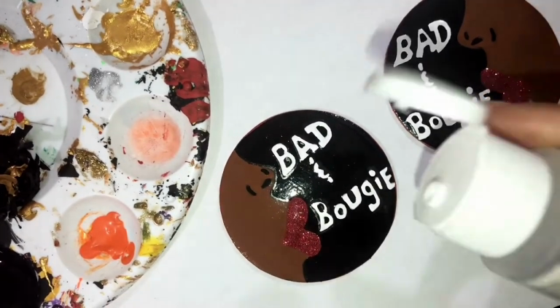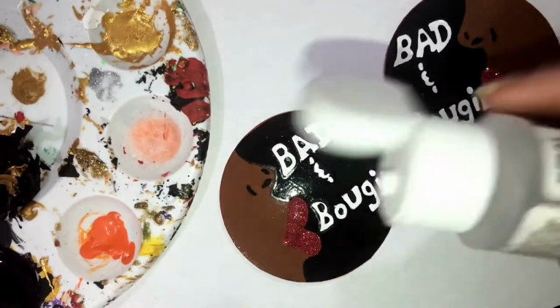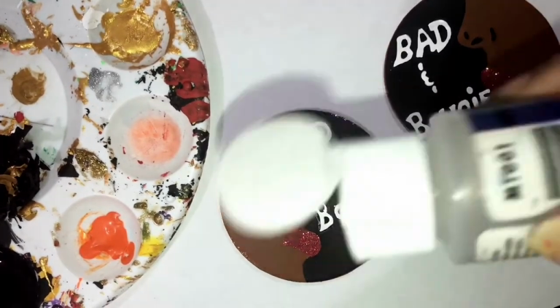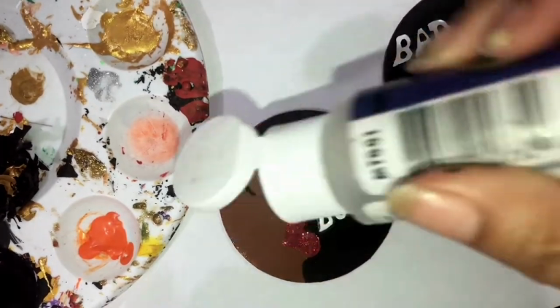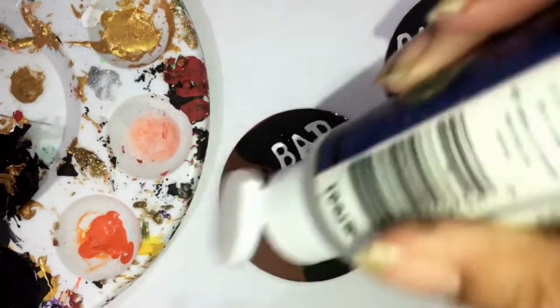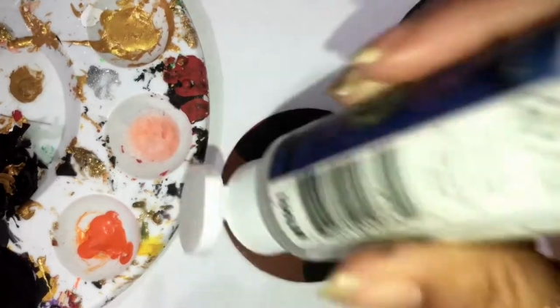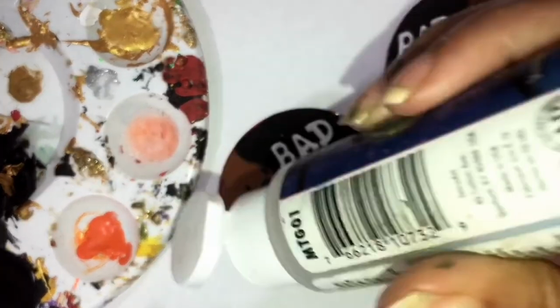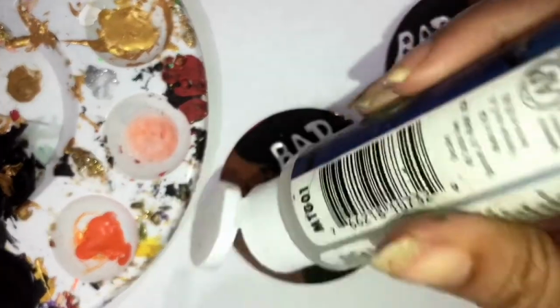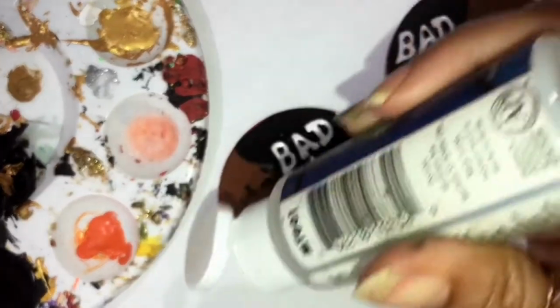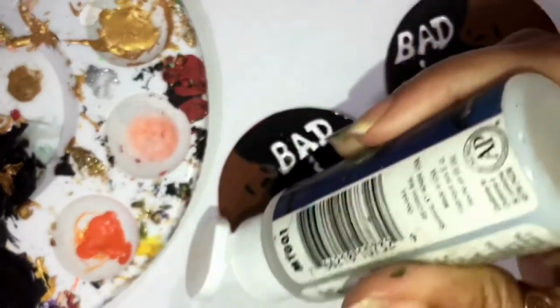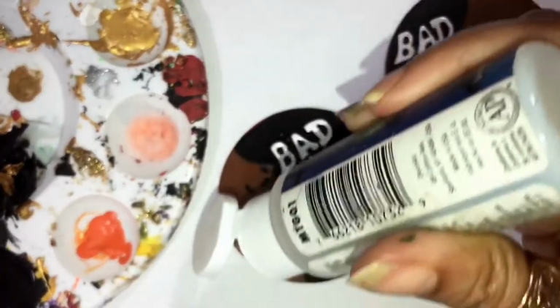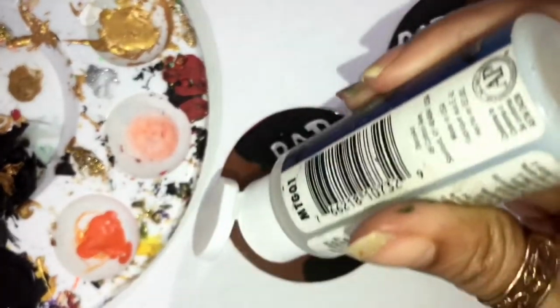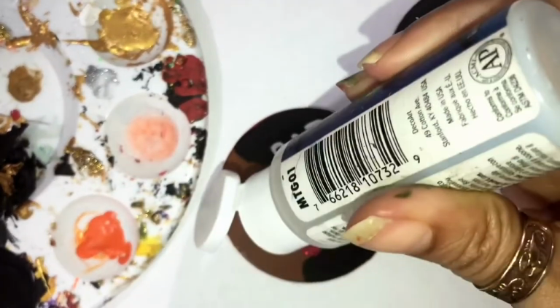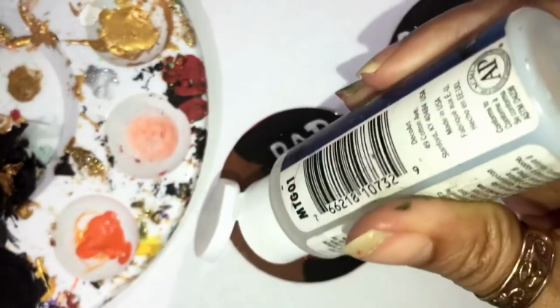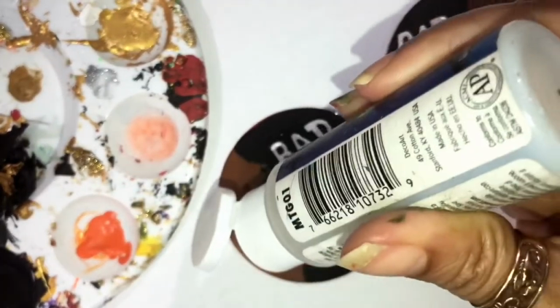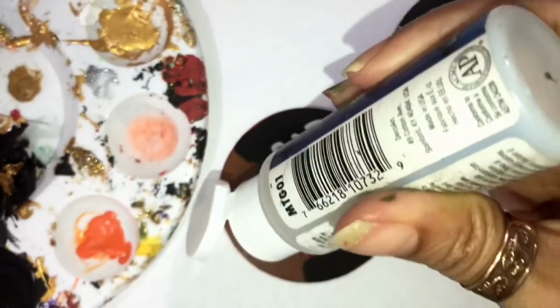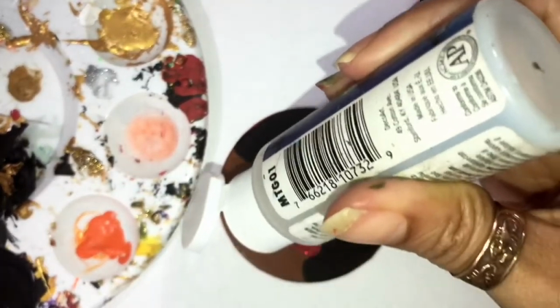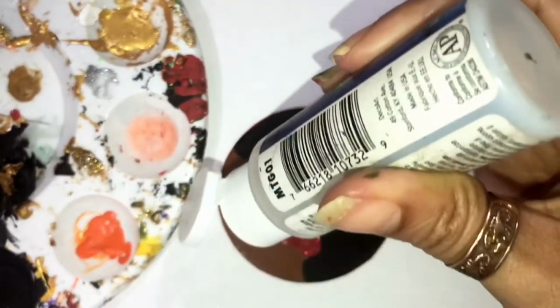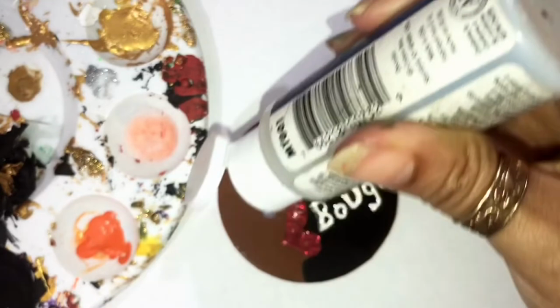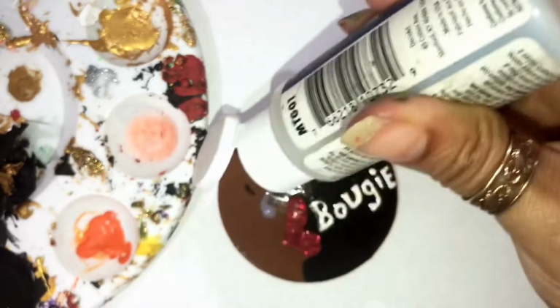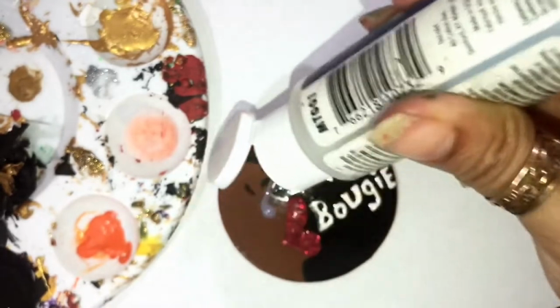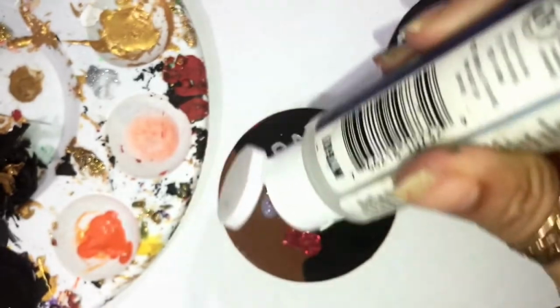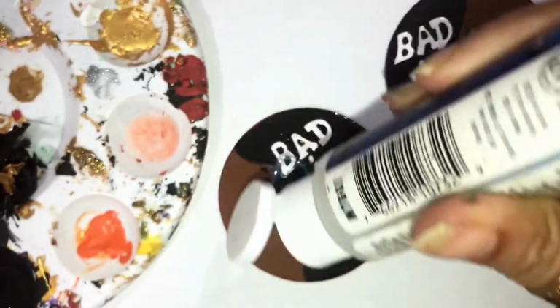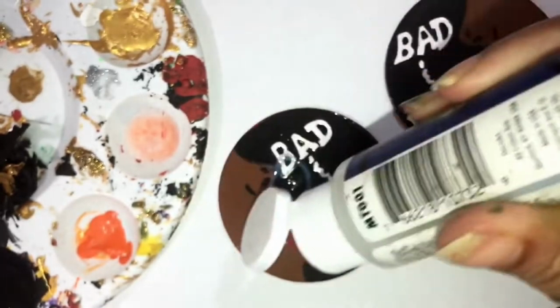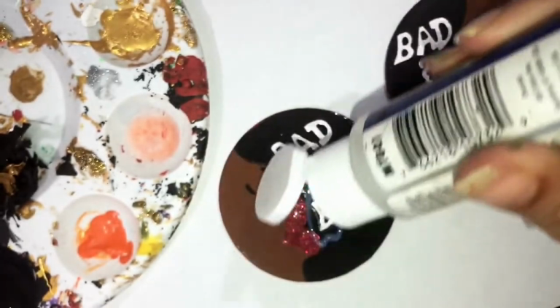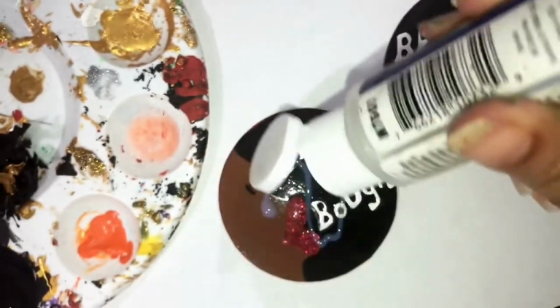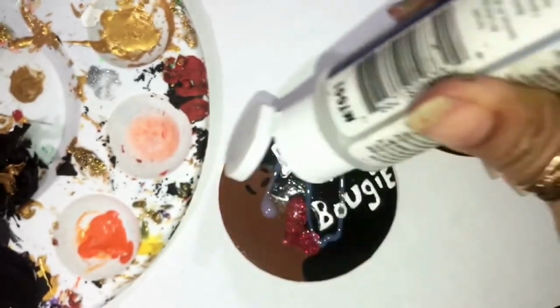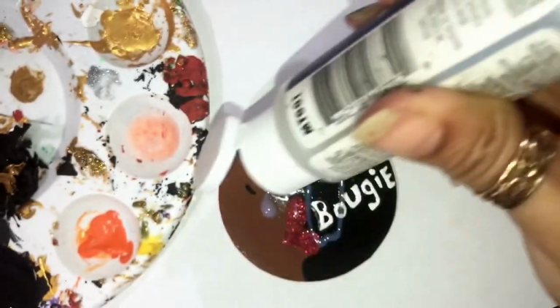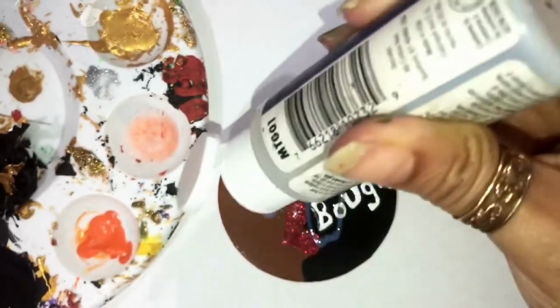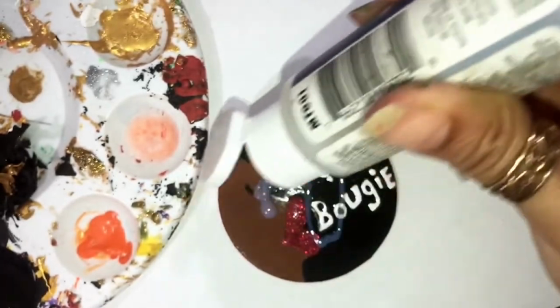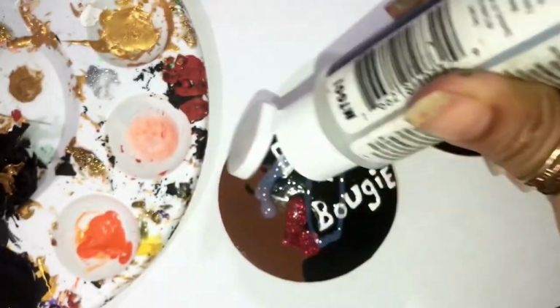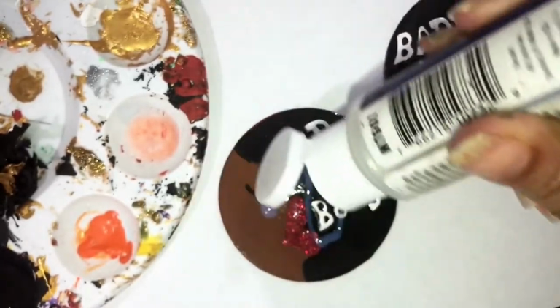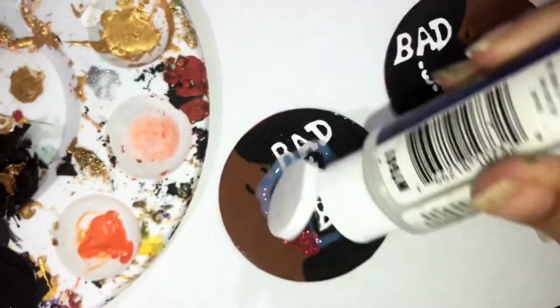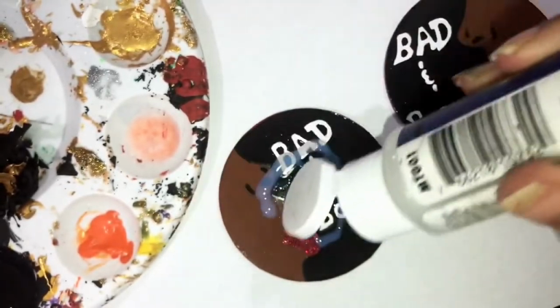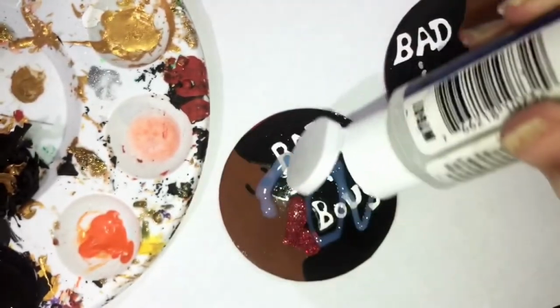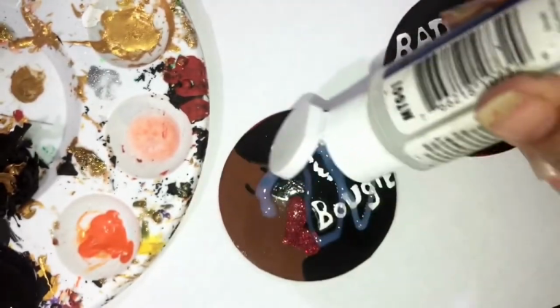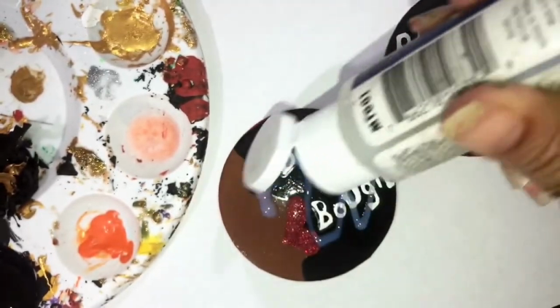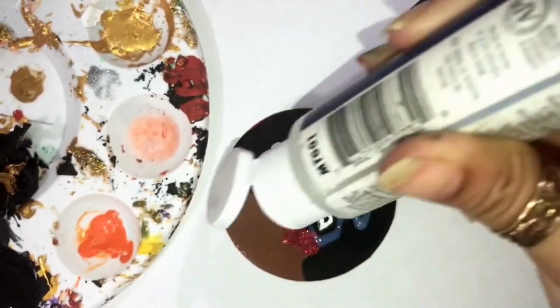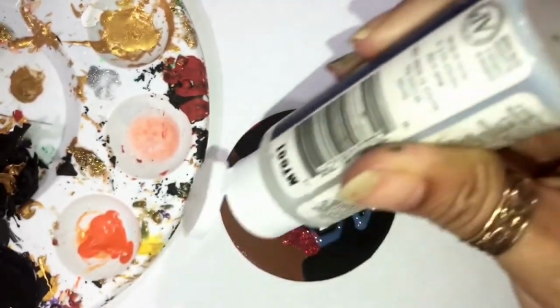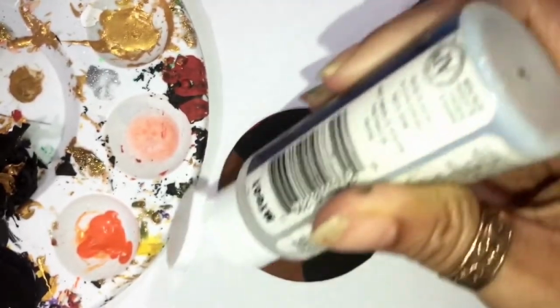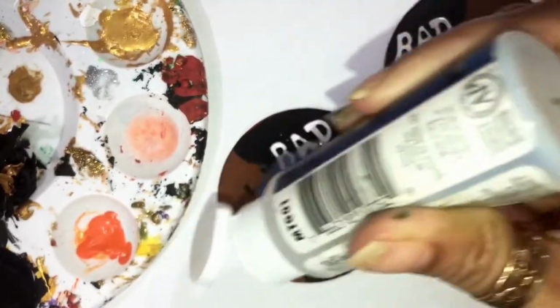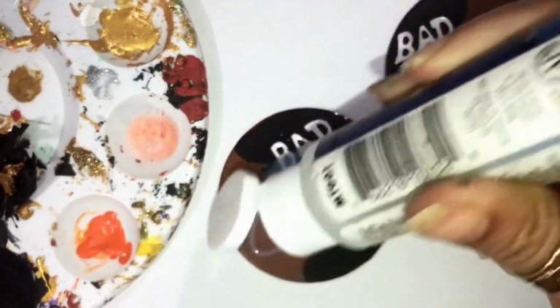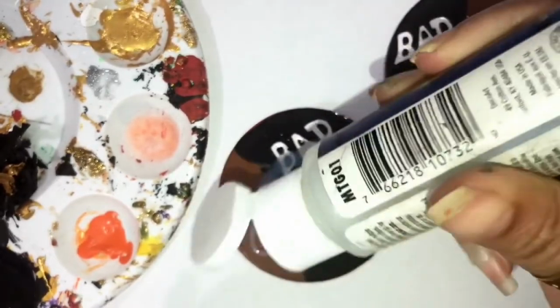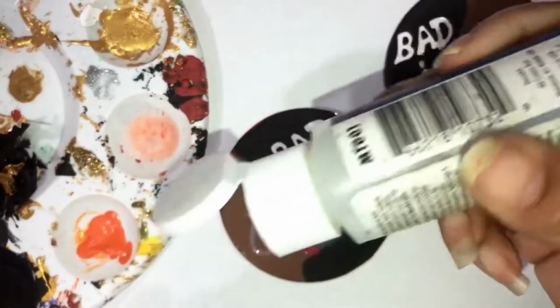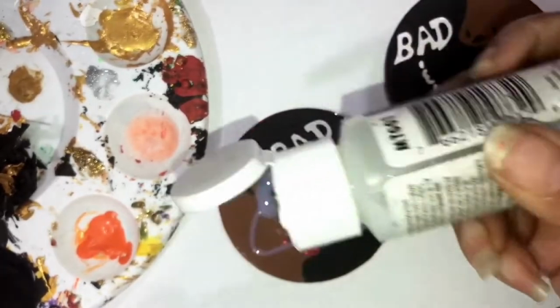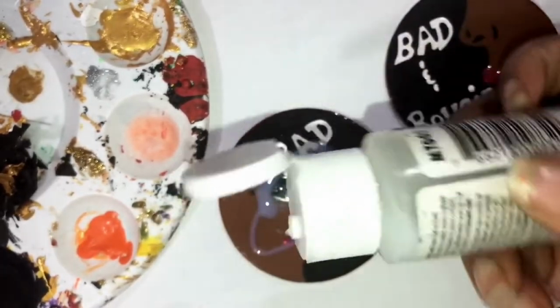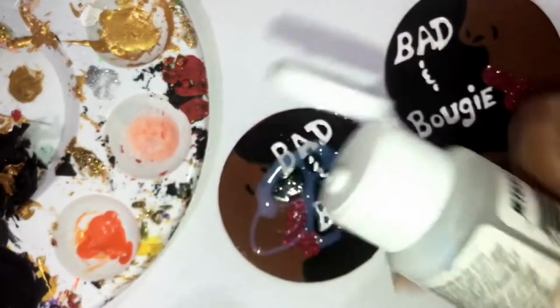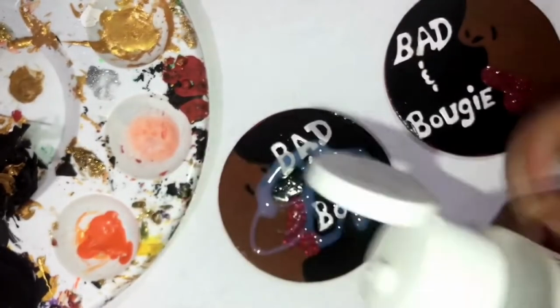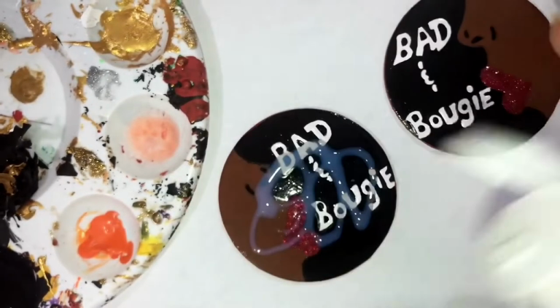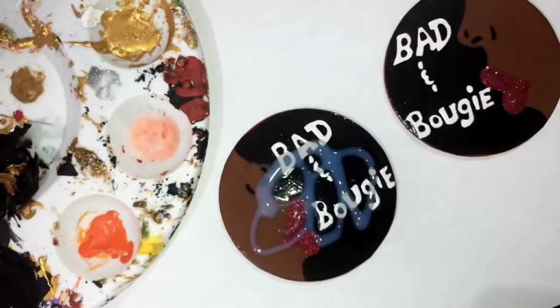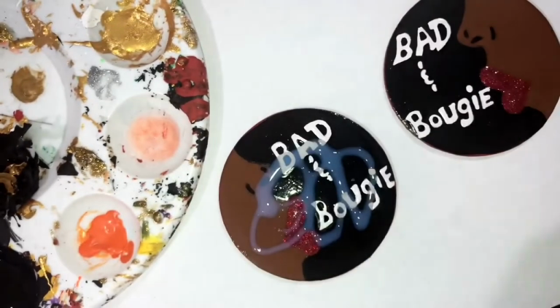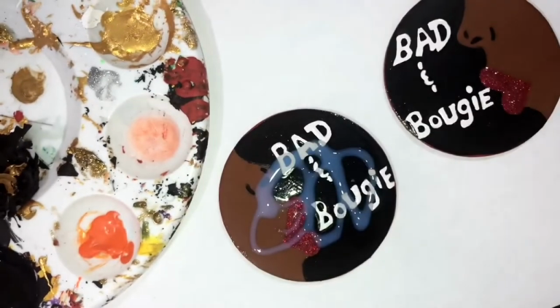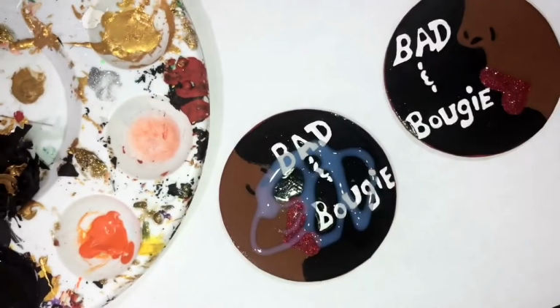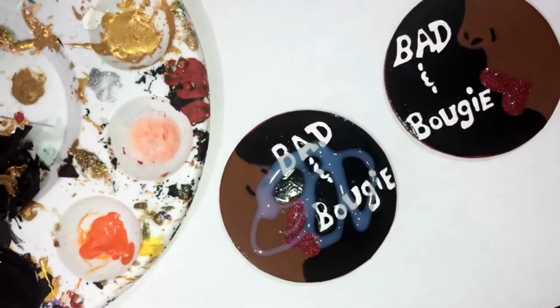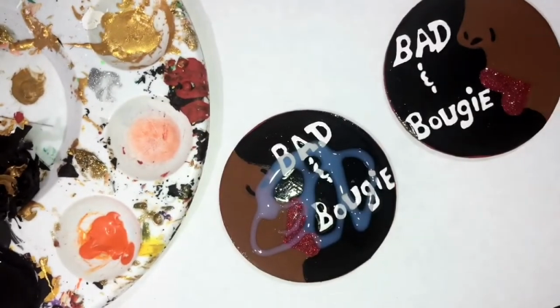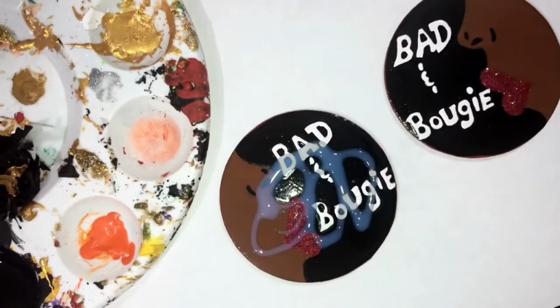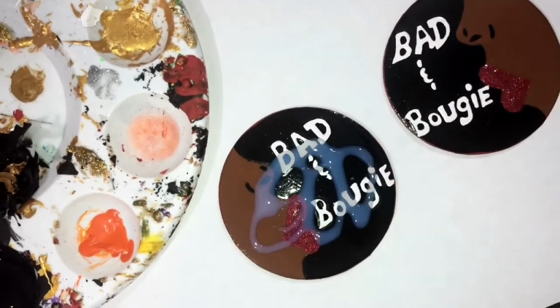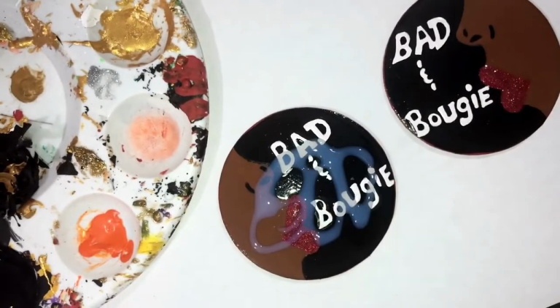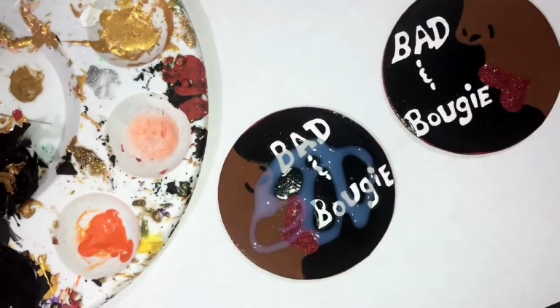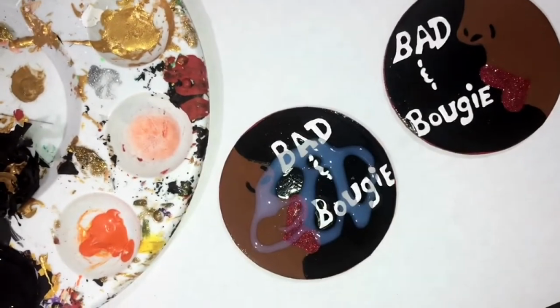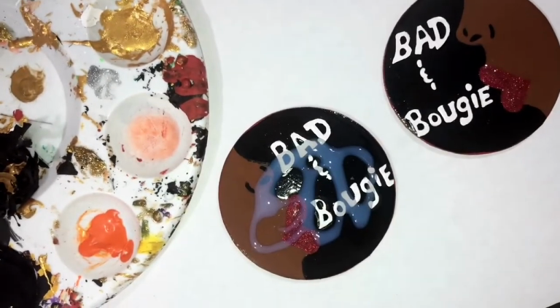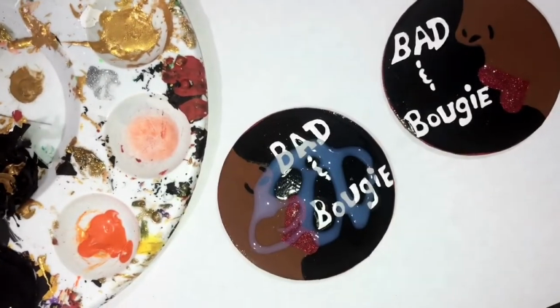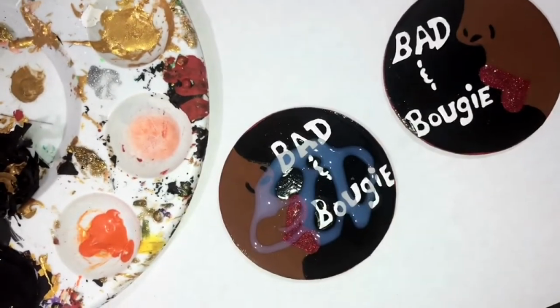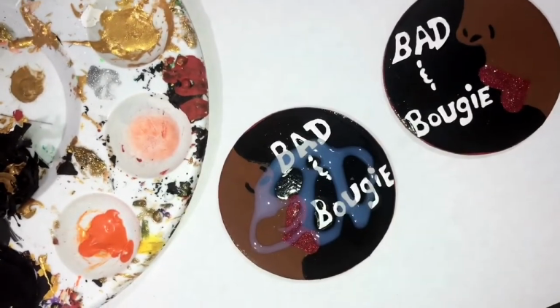I'm gonna go and put some triple thick on. I always pour my triple thick into the squirt bottle — you can also buy it, the link is in the description box.